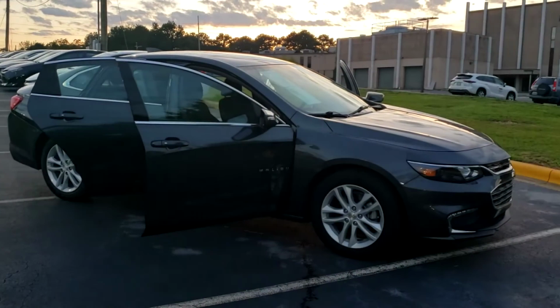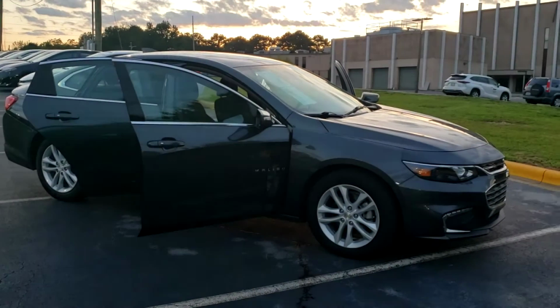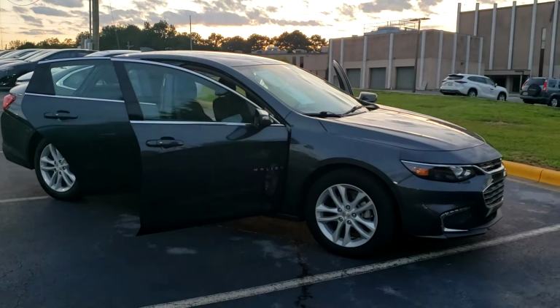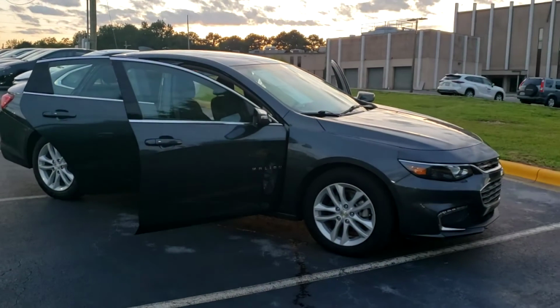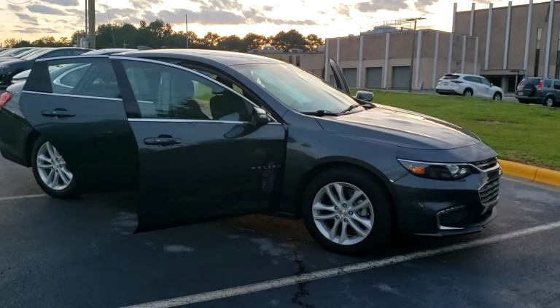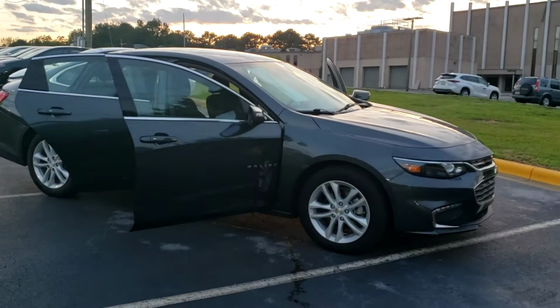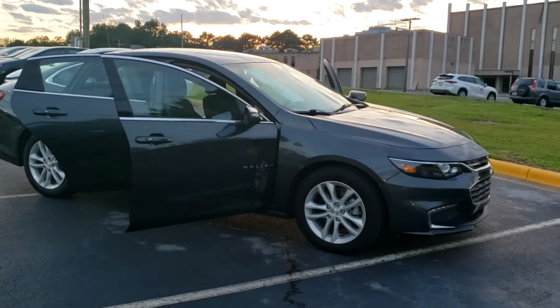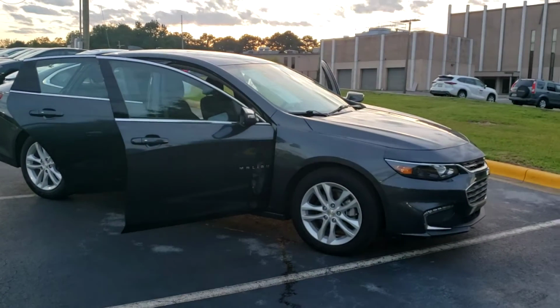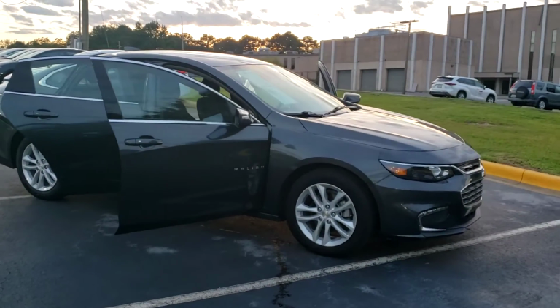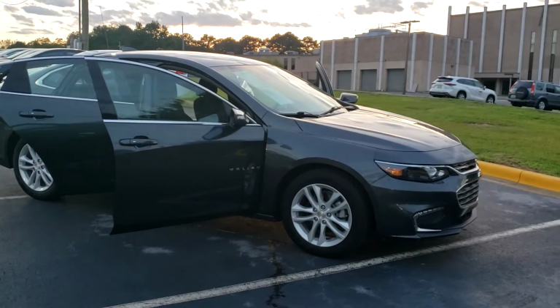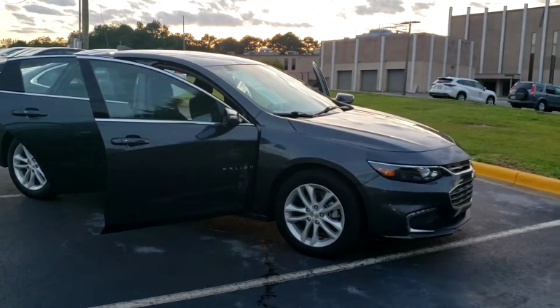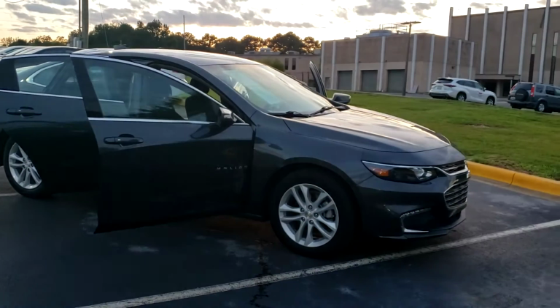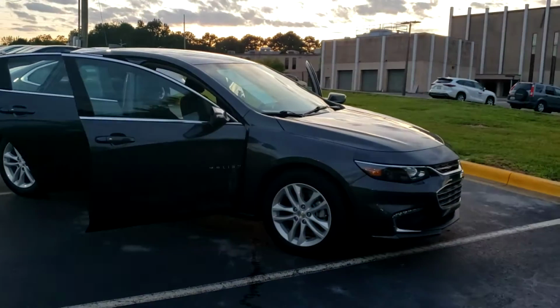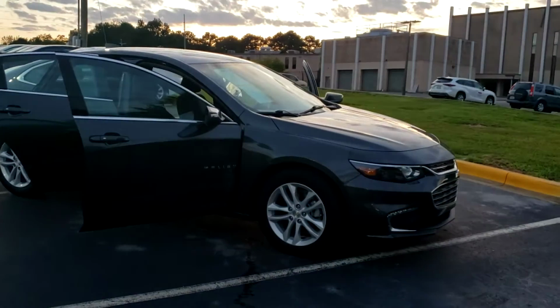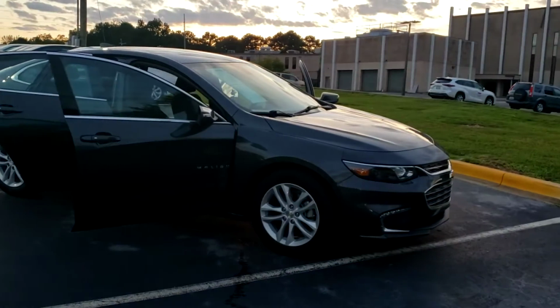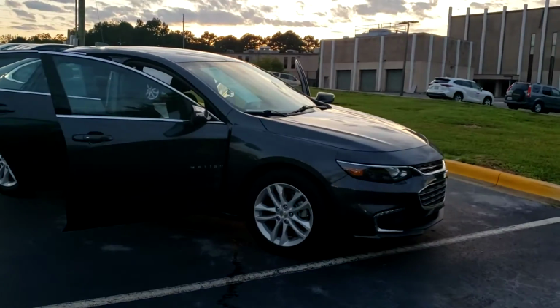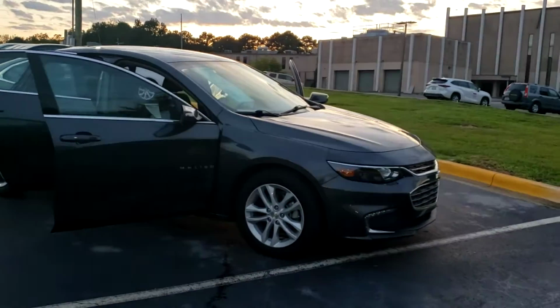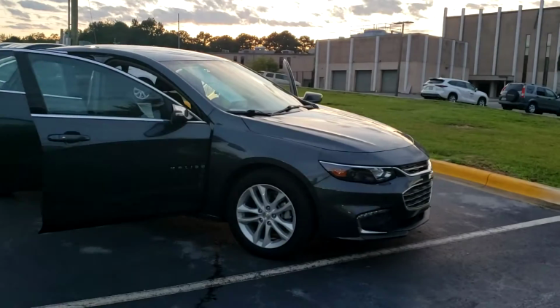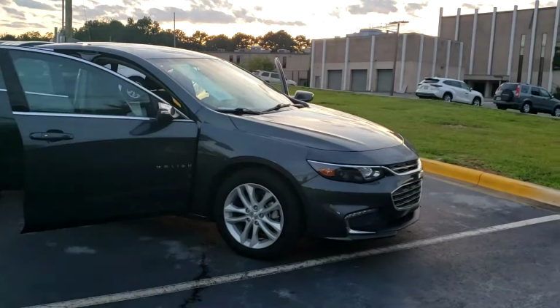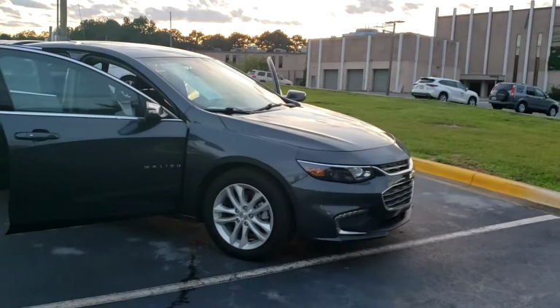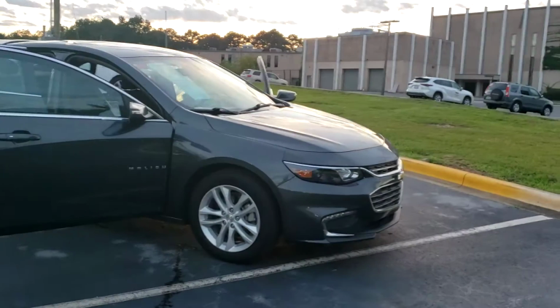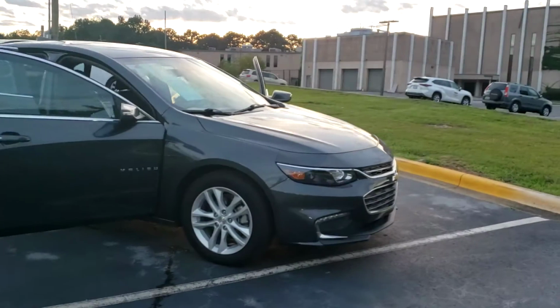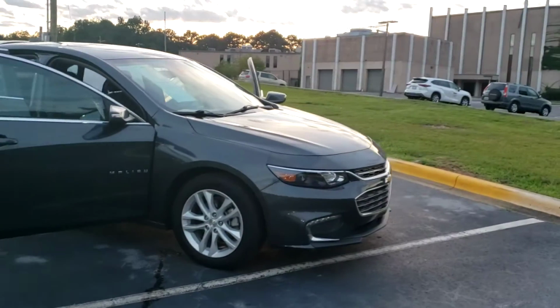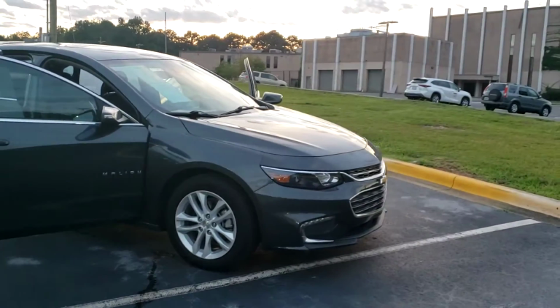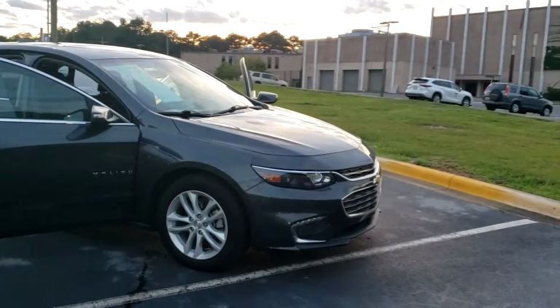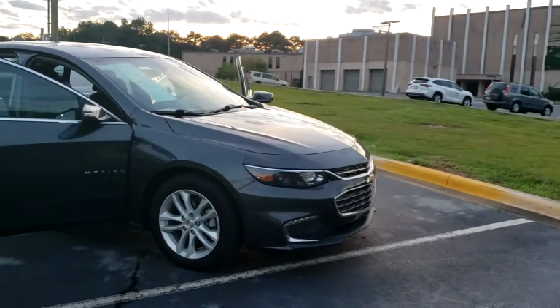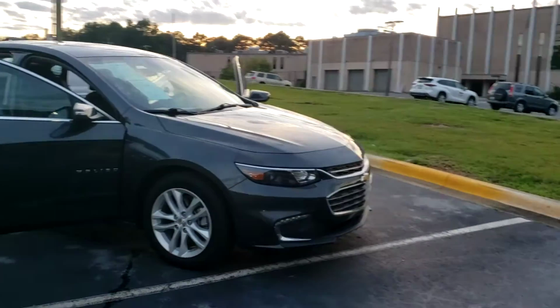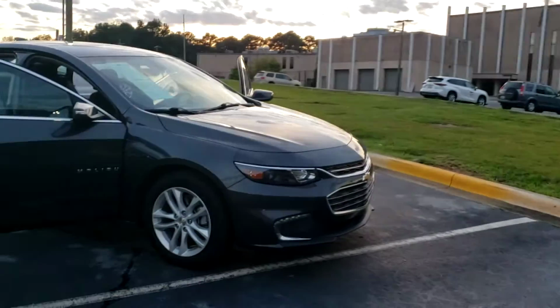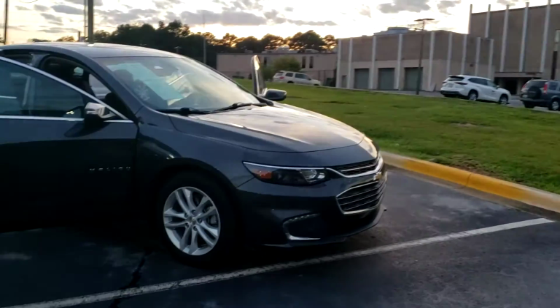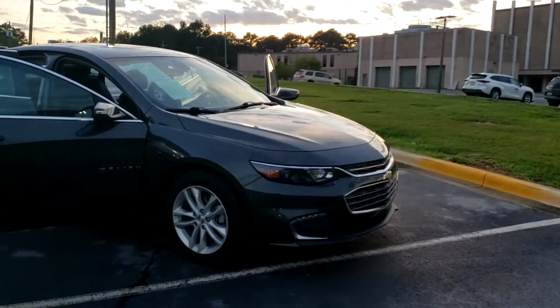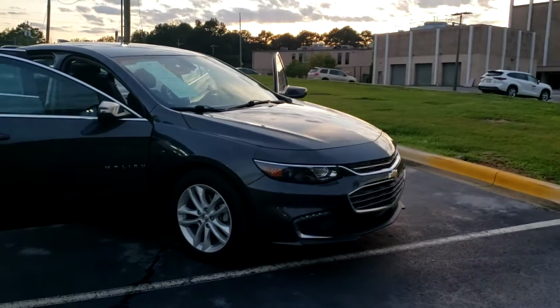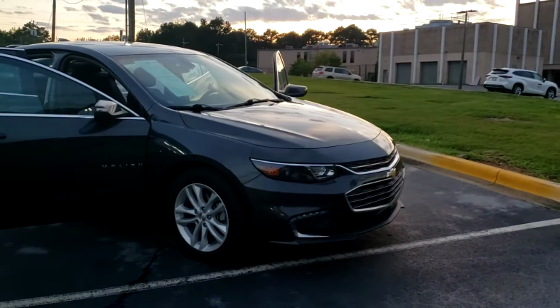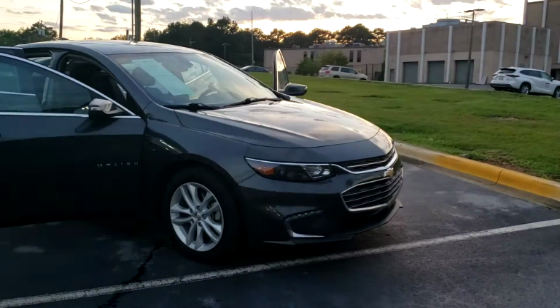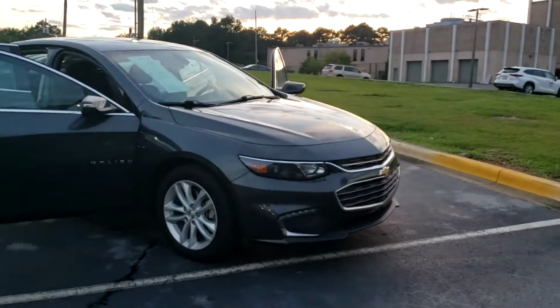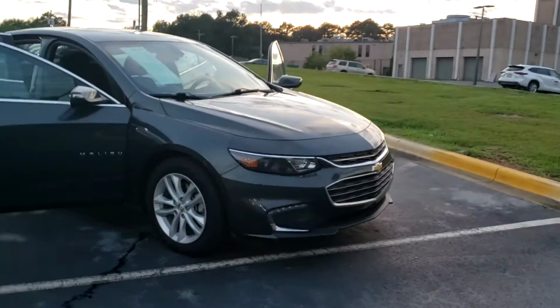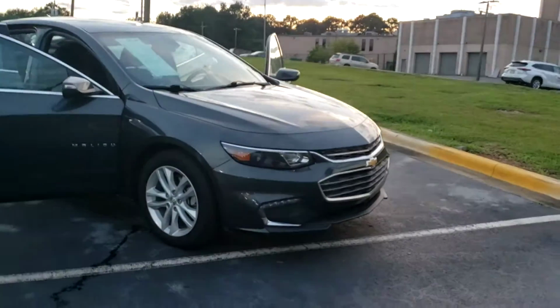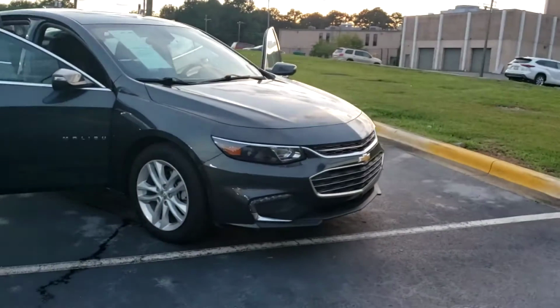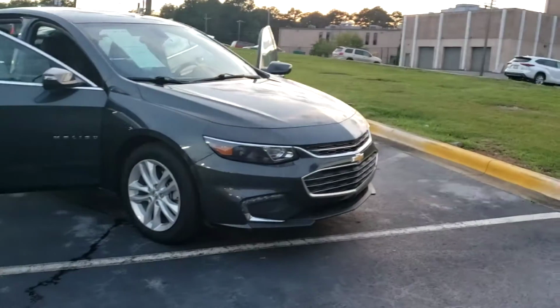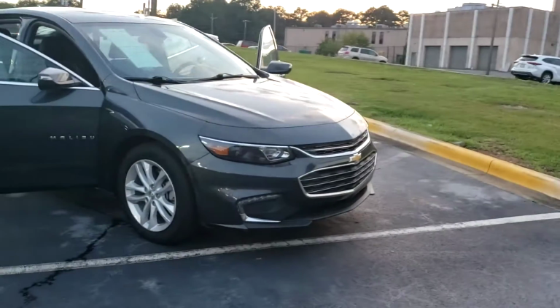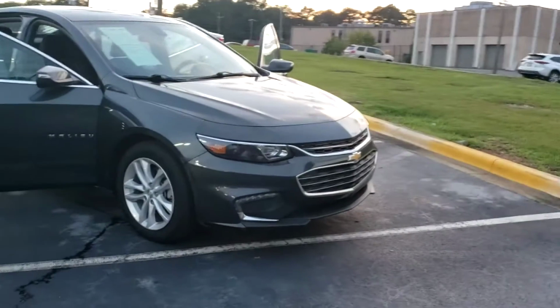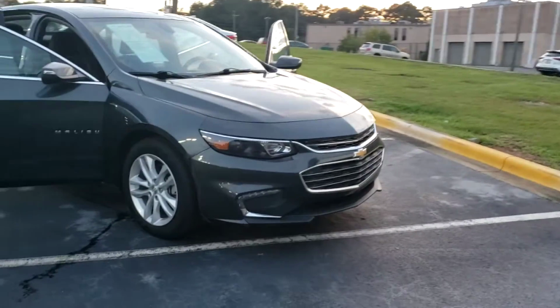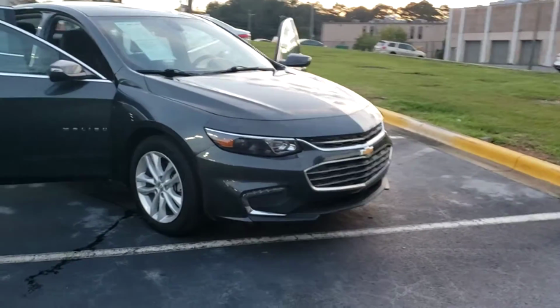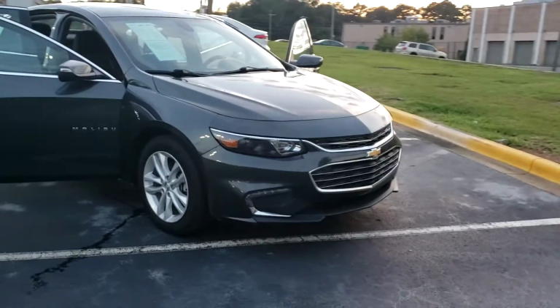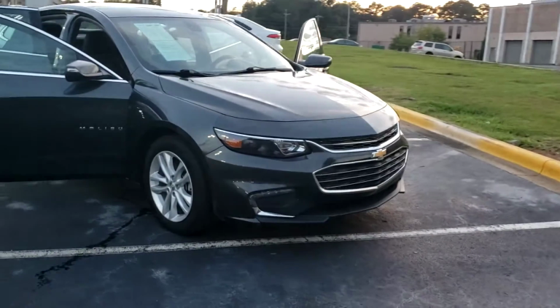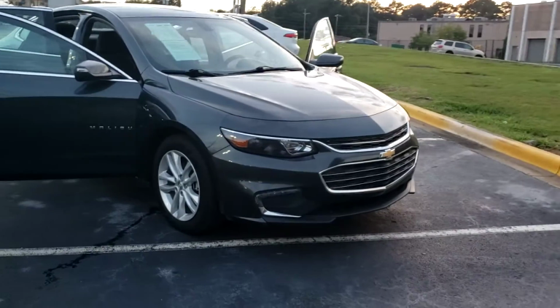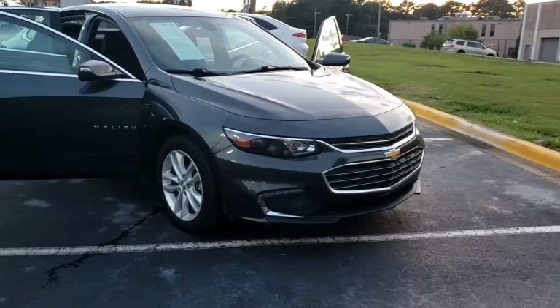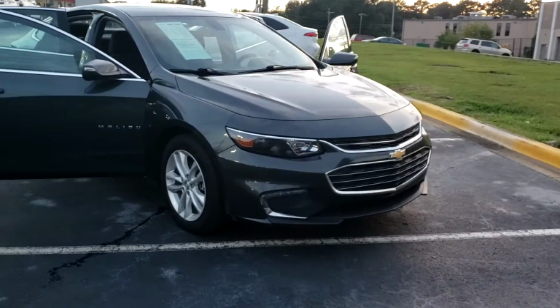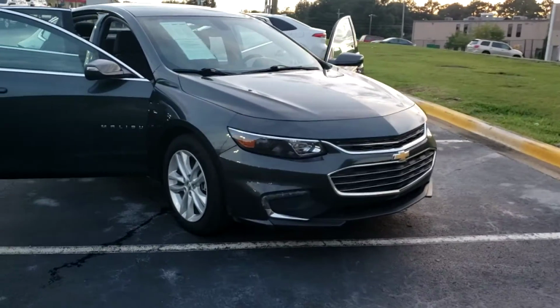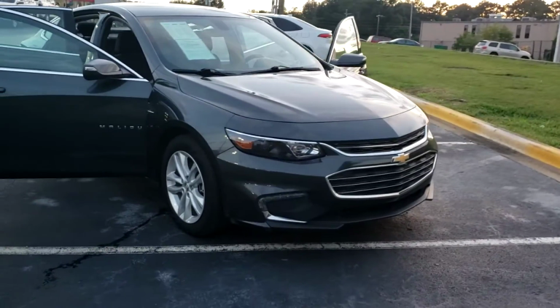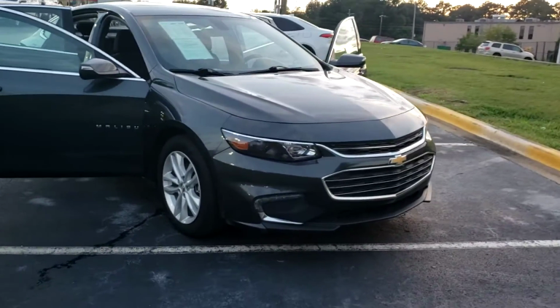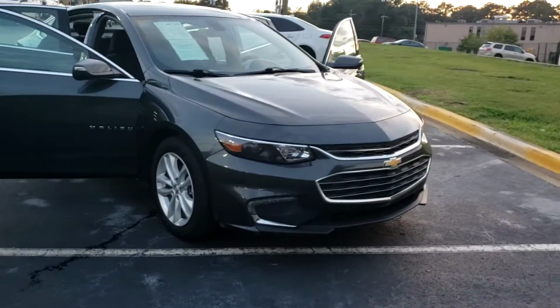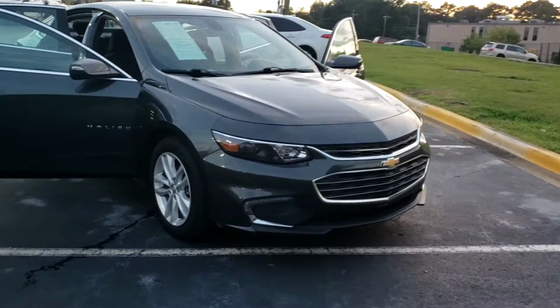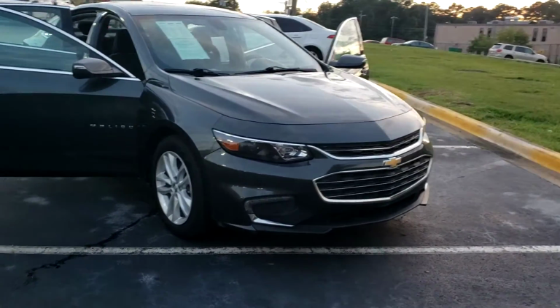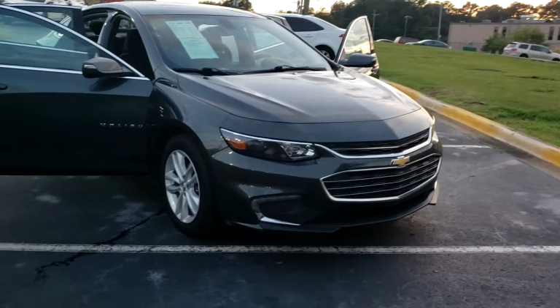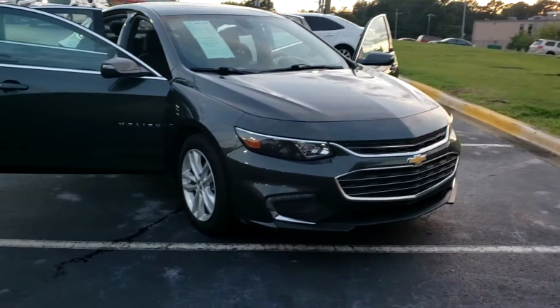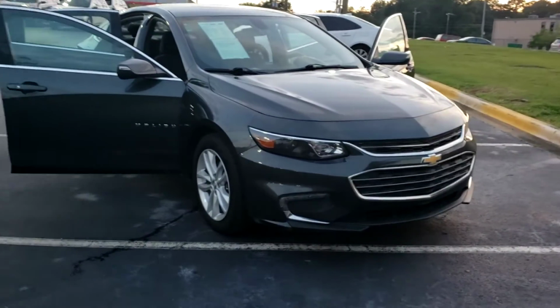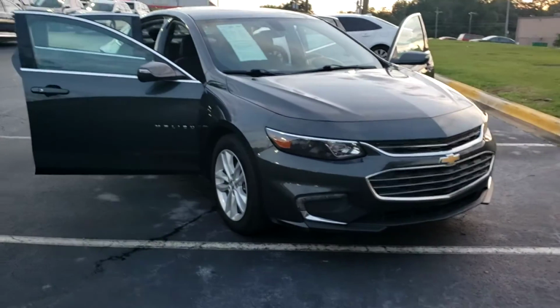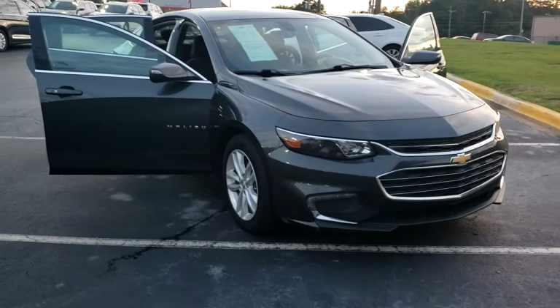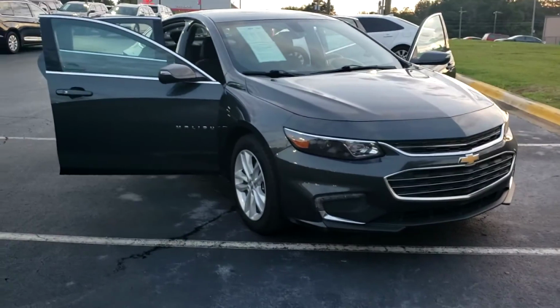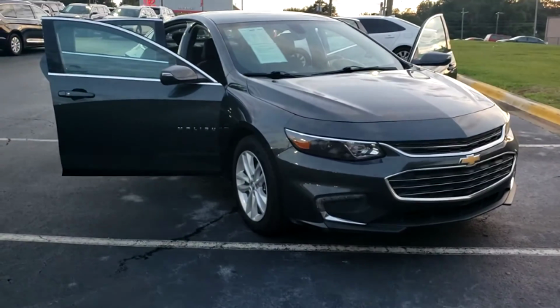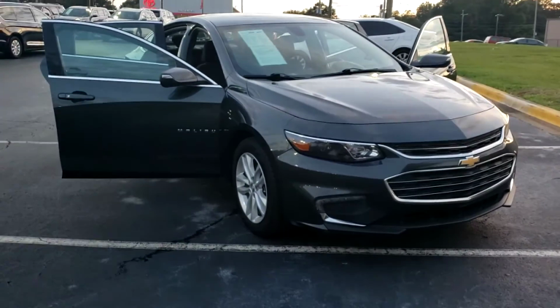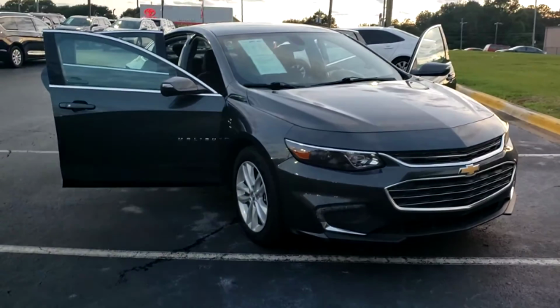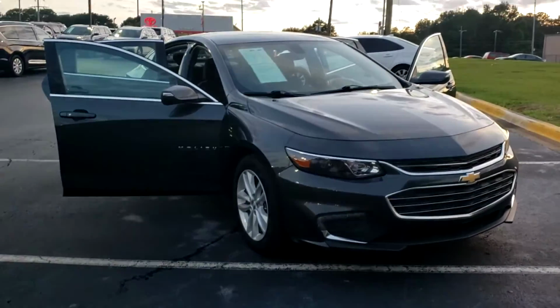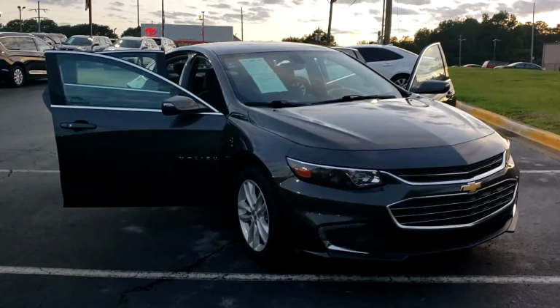Give me a call here at Serra Toyota. Phone number is 205-796-5327. Thank you.